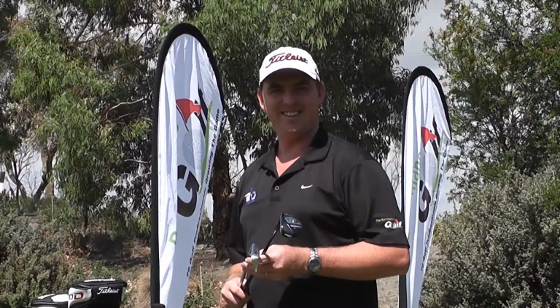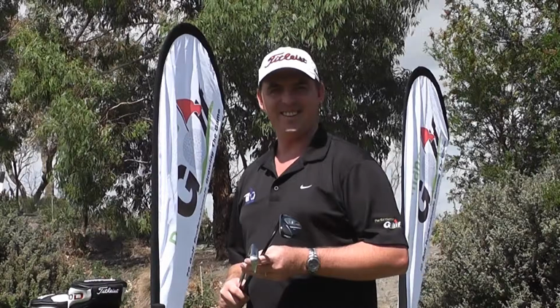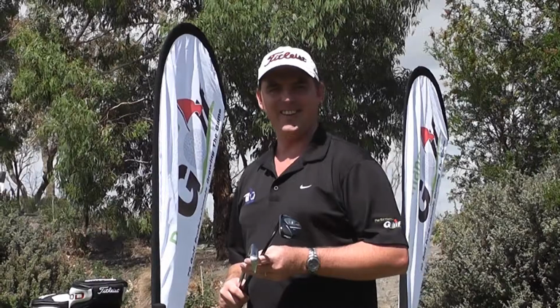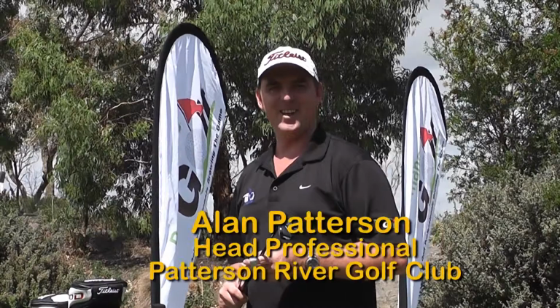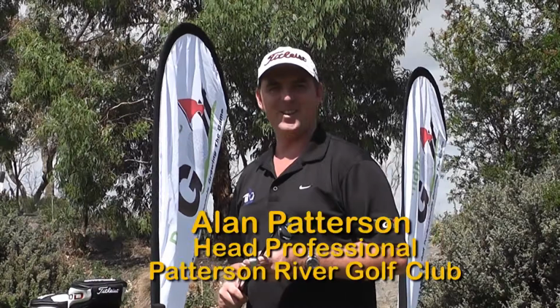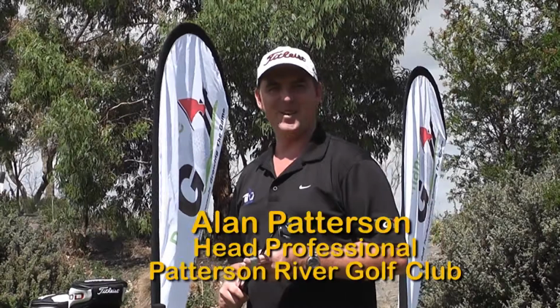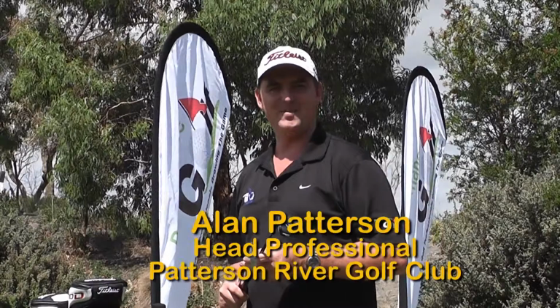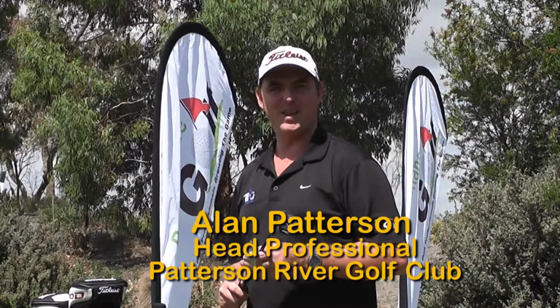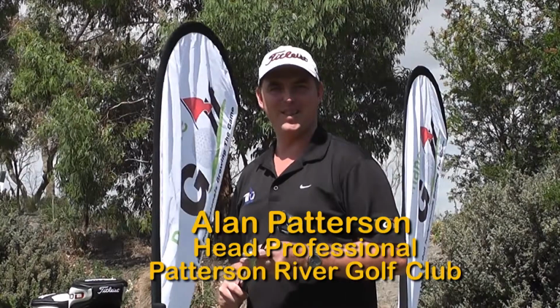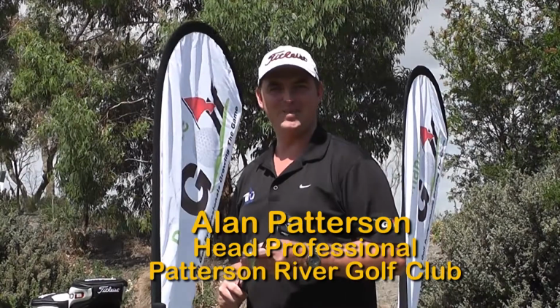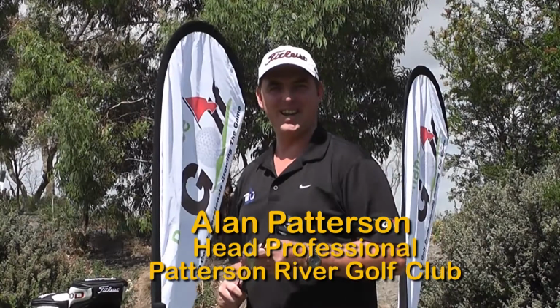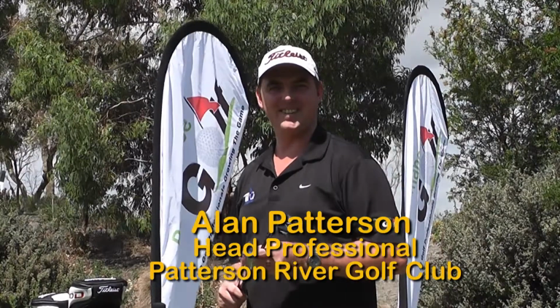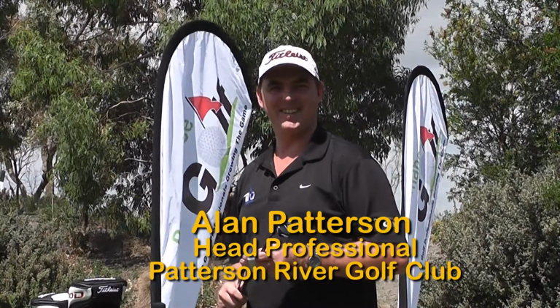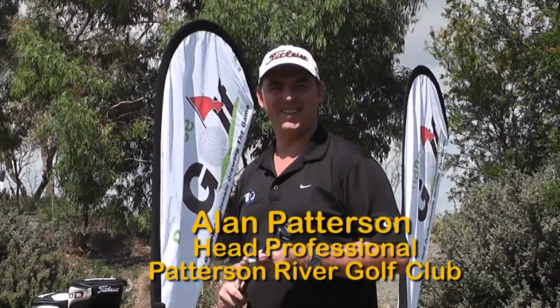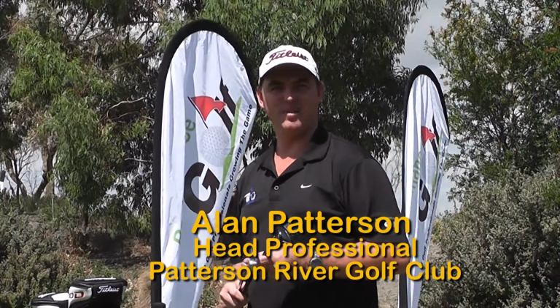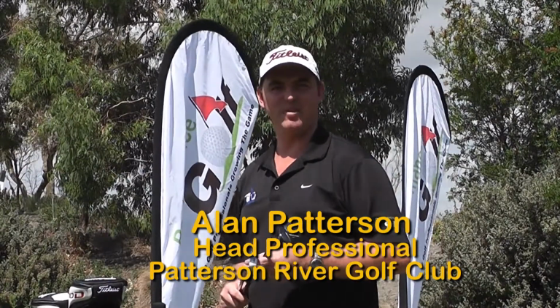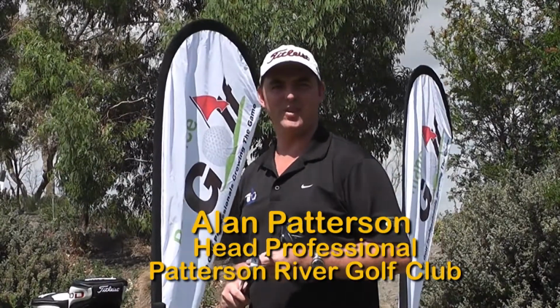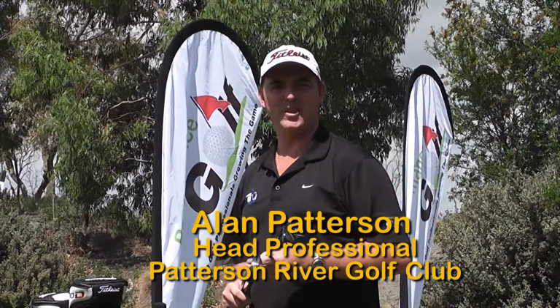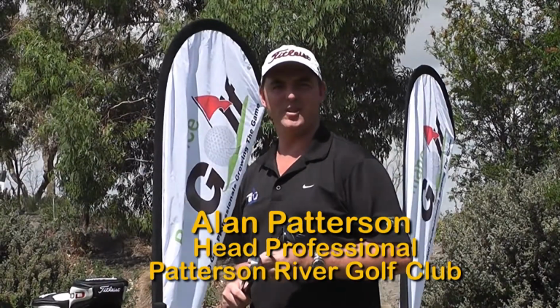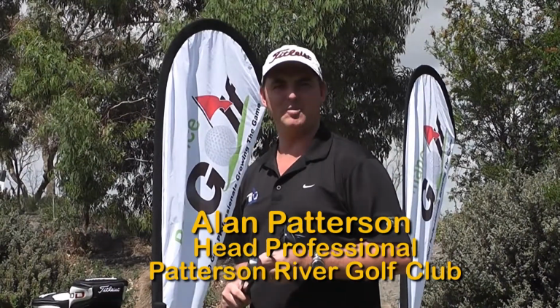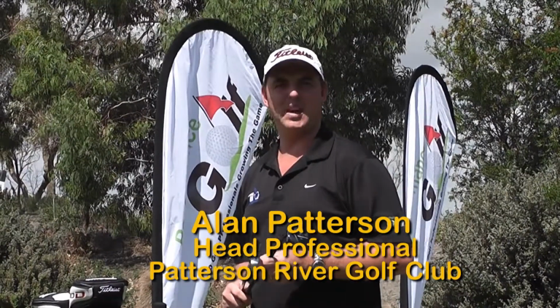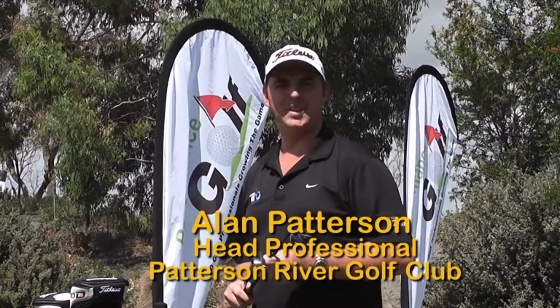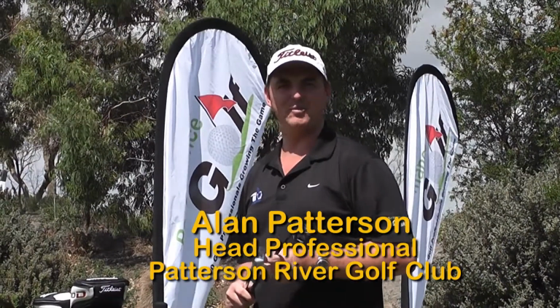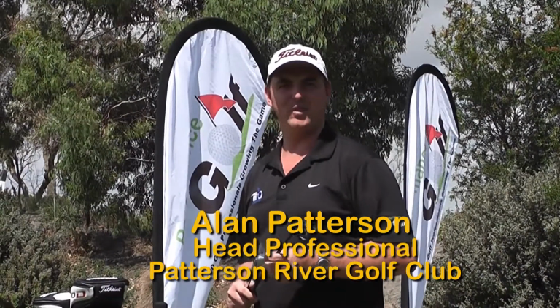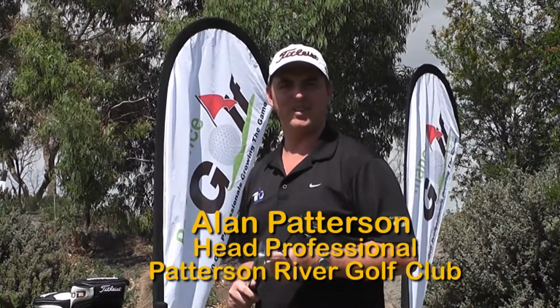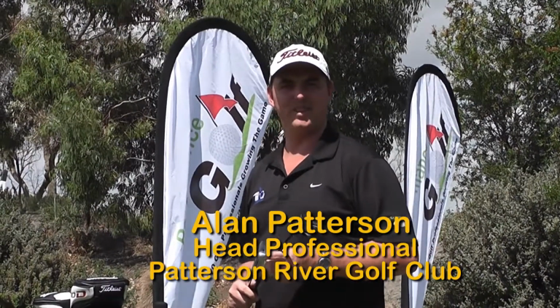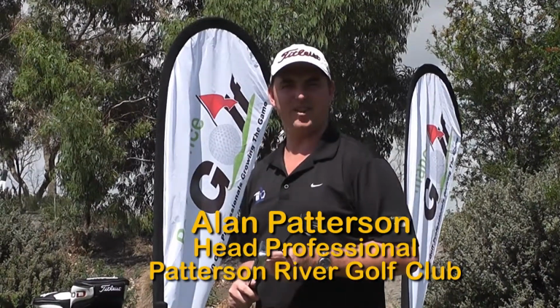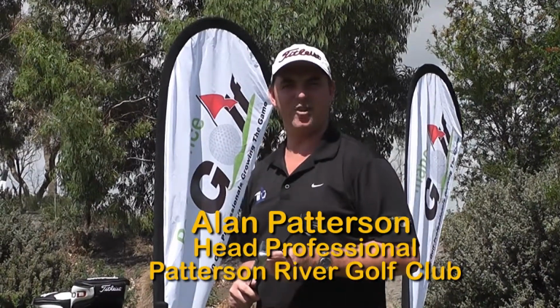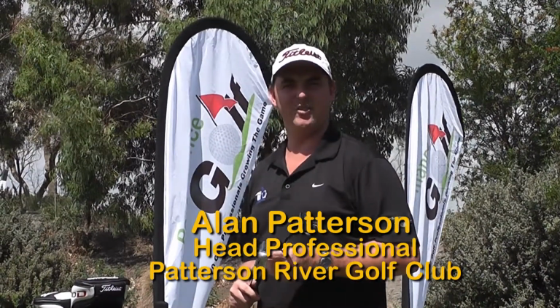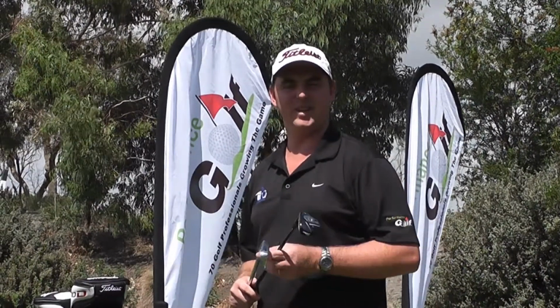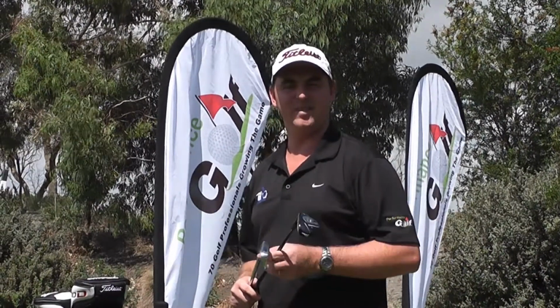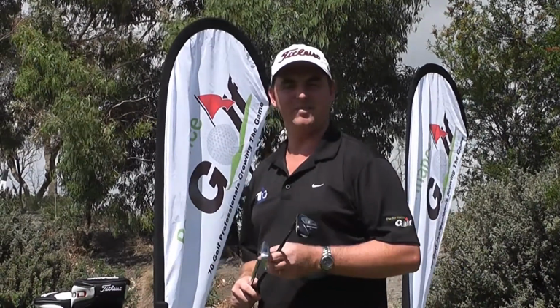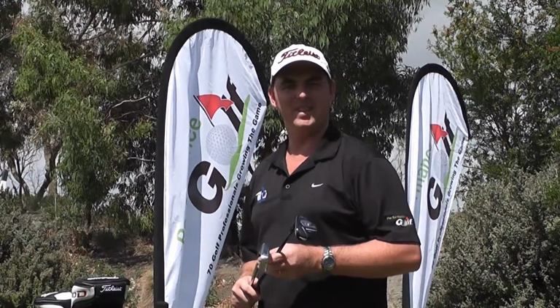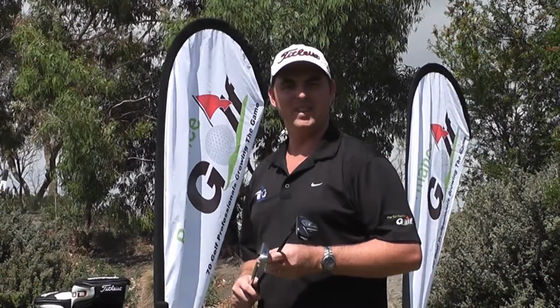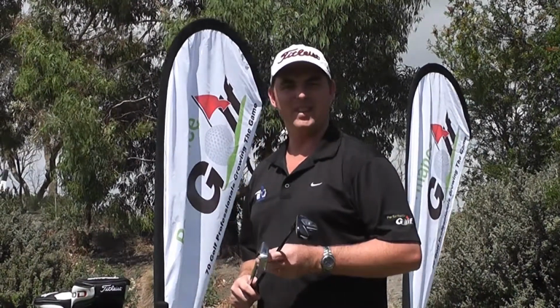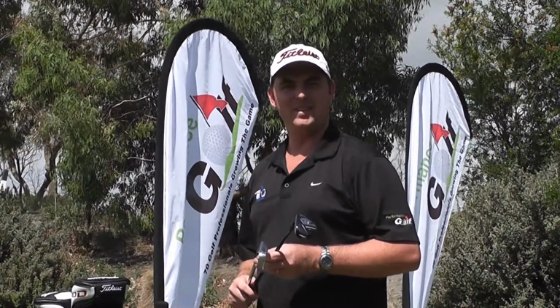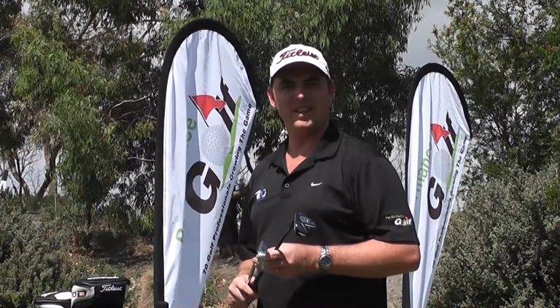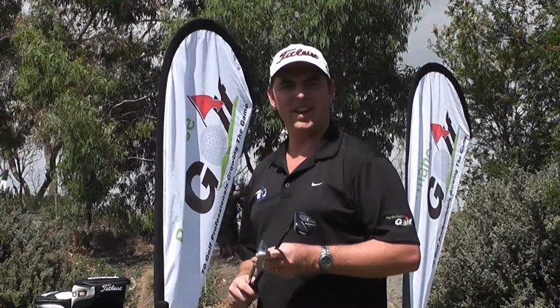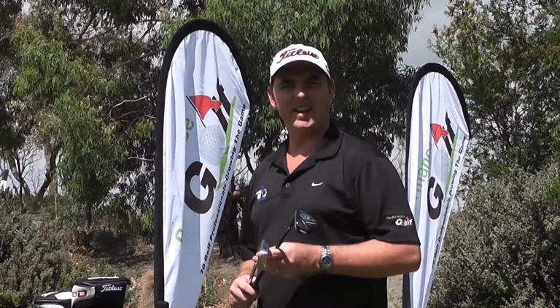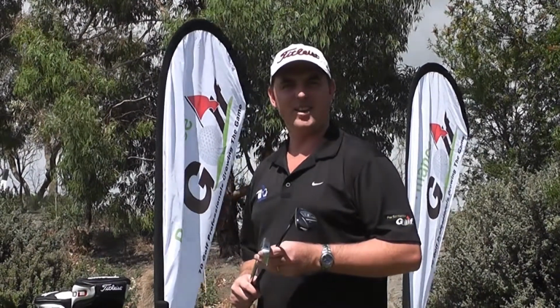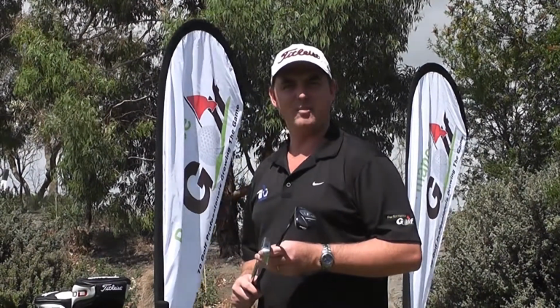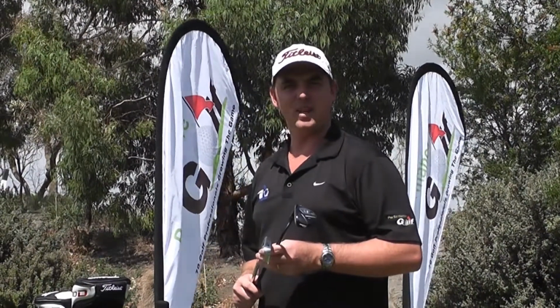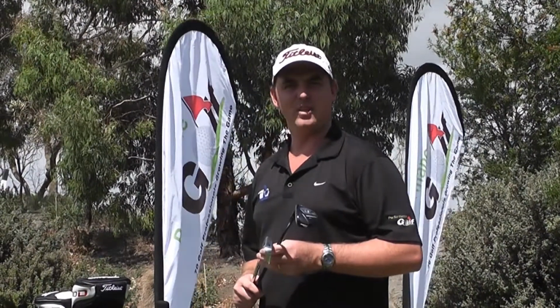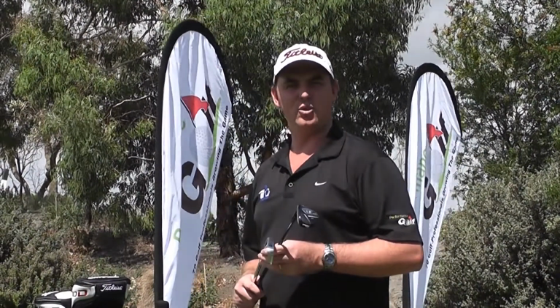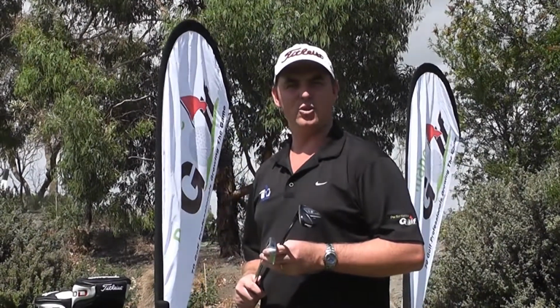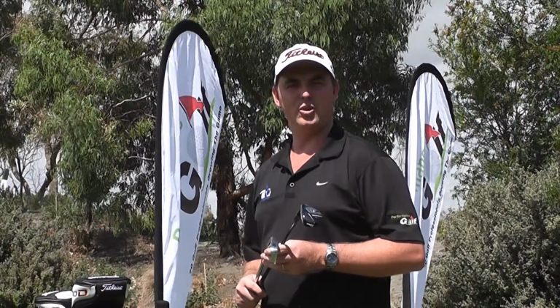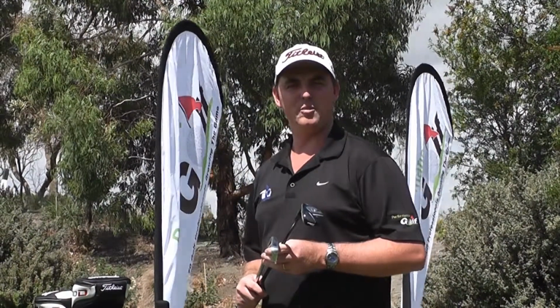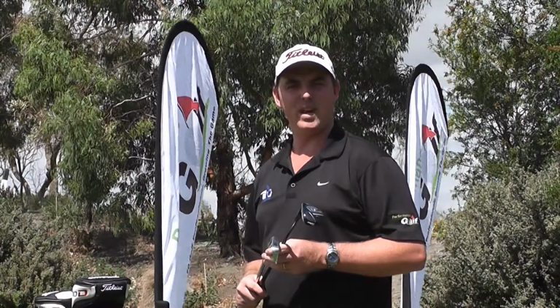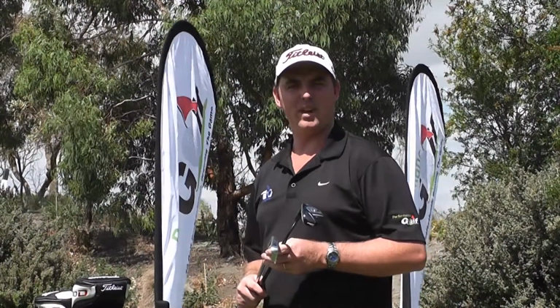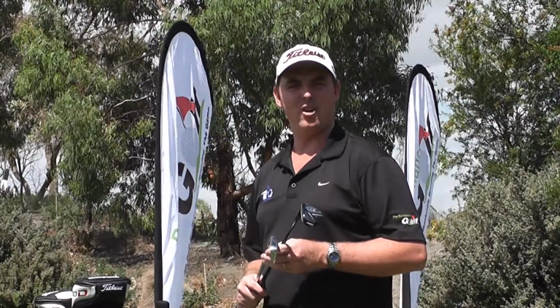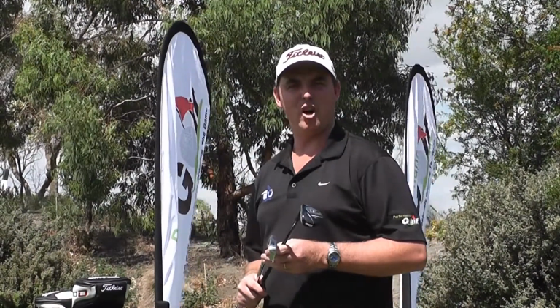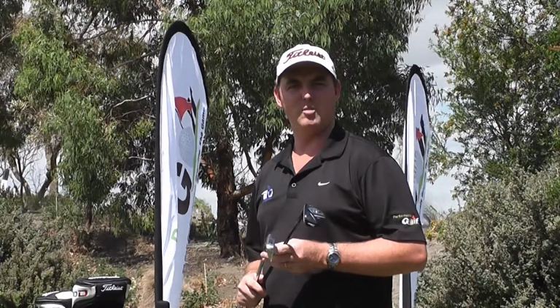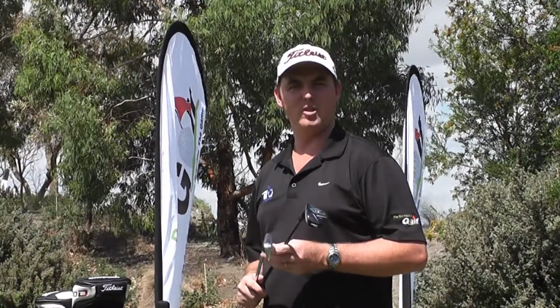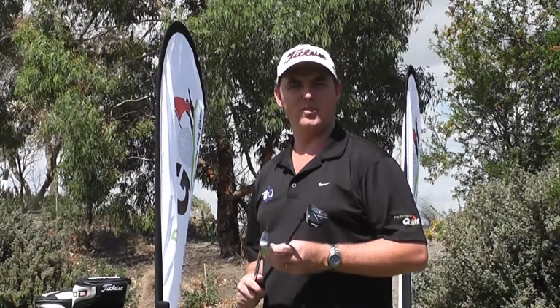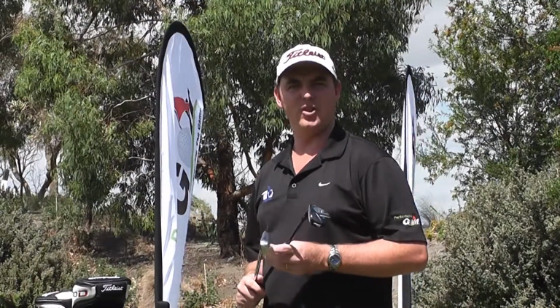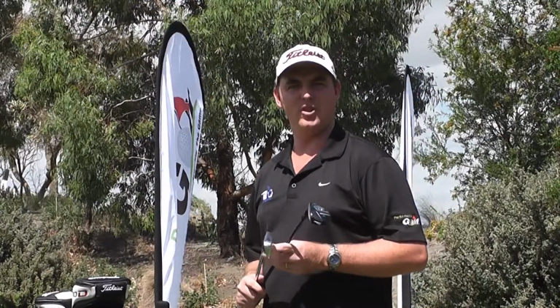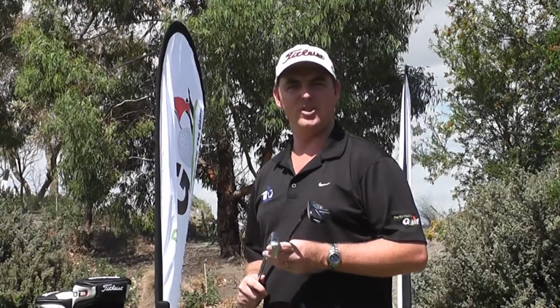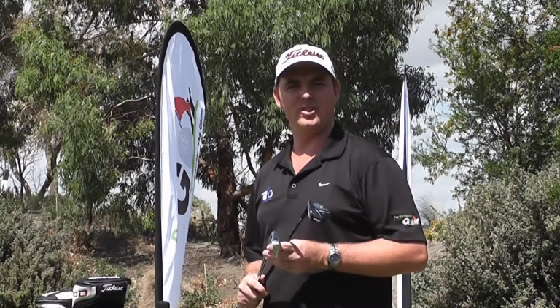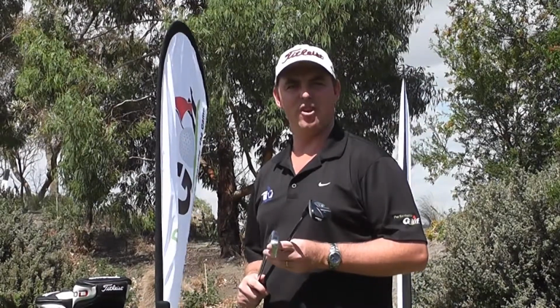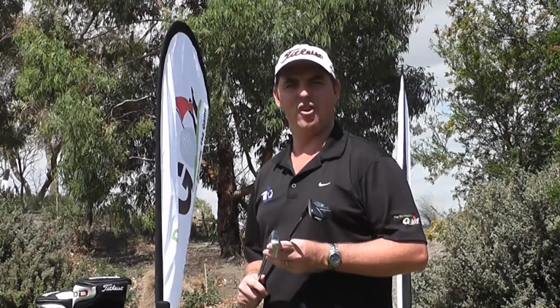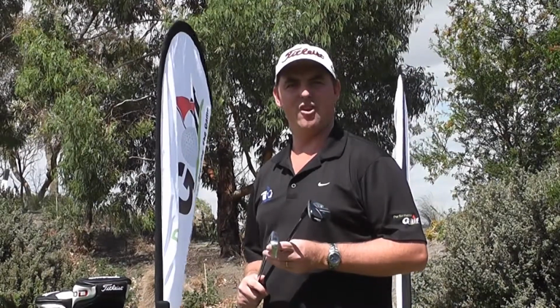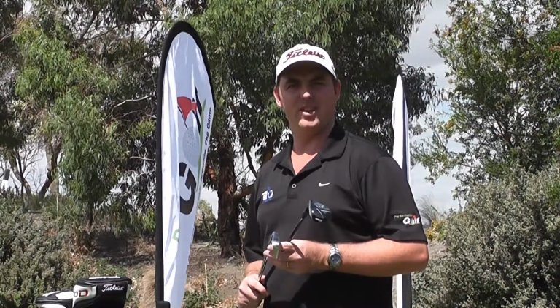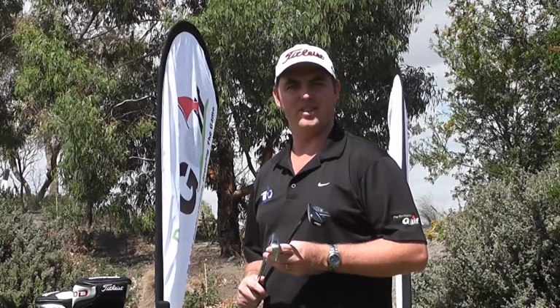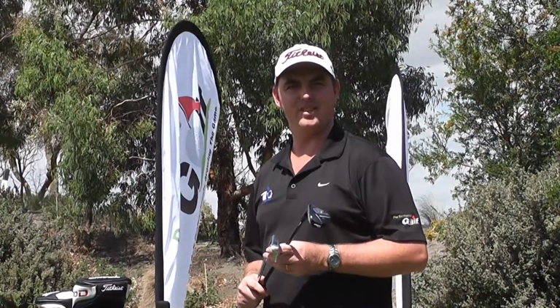Hello, I'm Alan Patterson, Head Professional at Patterson River Golf Club. Today I'm here to talk to you about hybrids versus long irons.